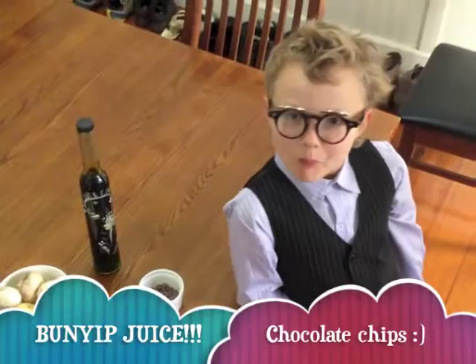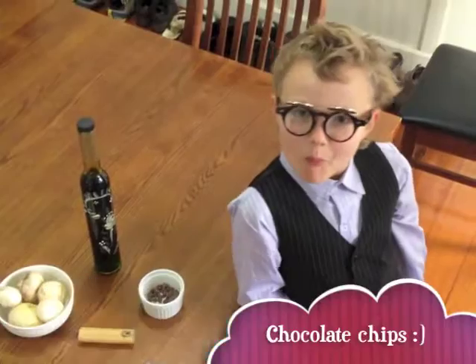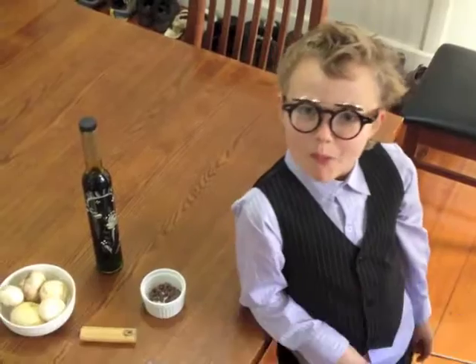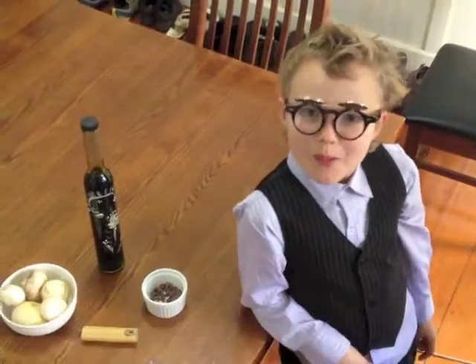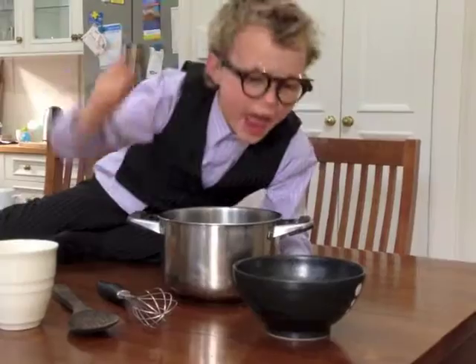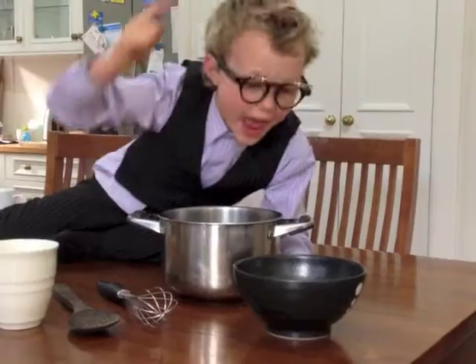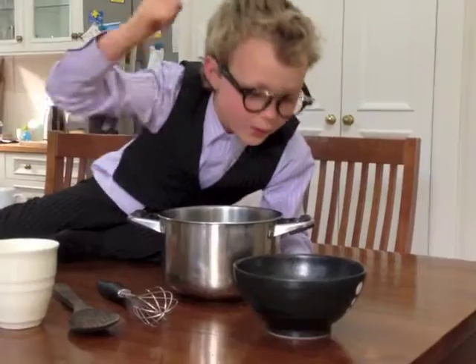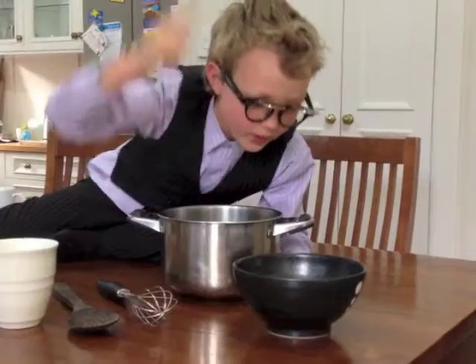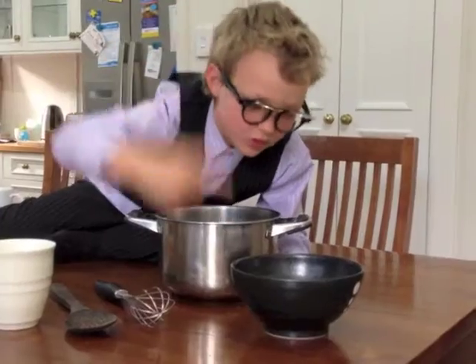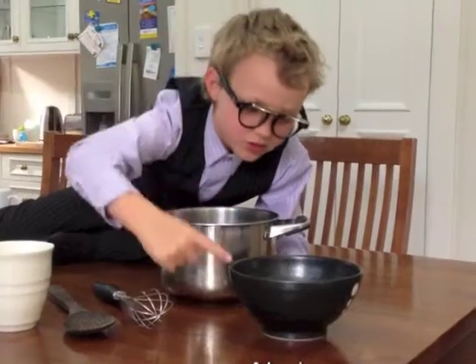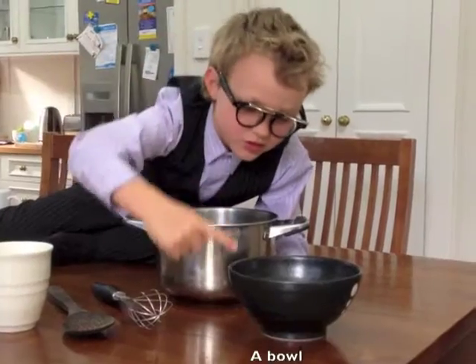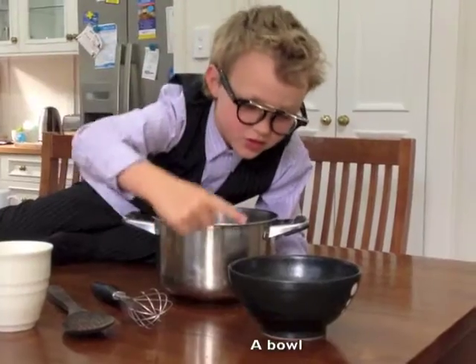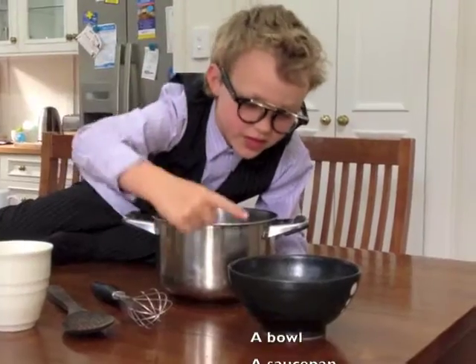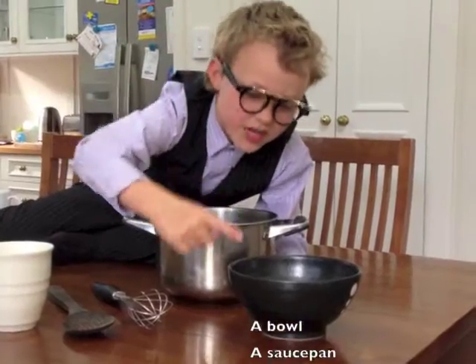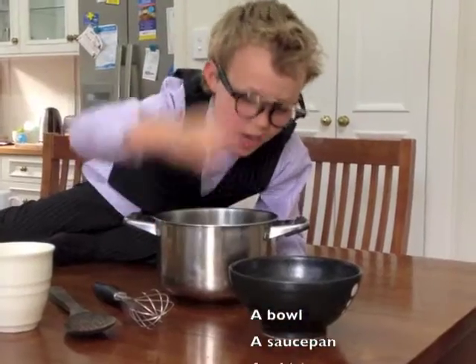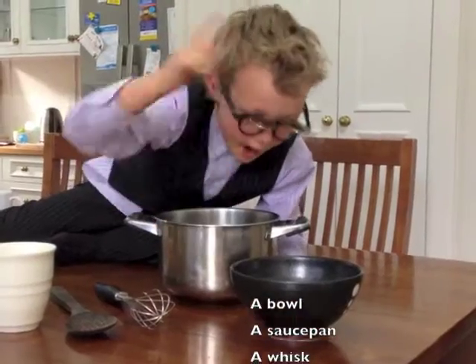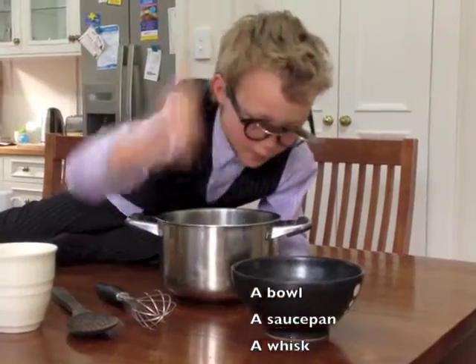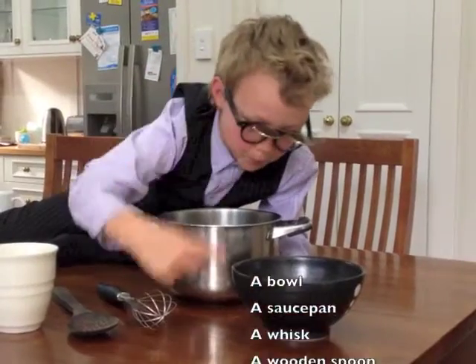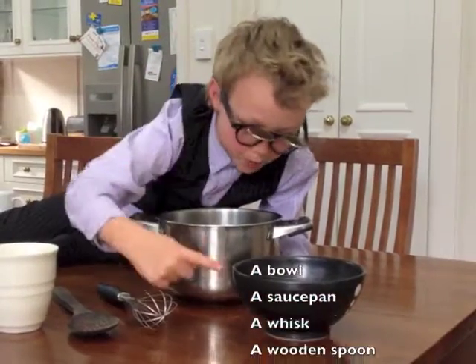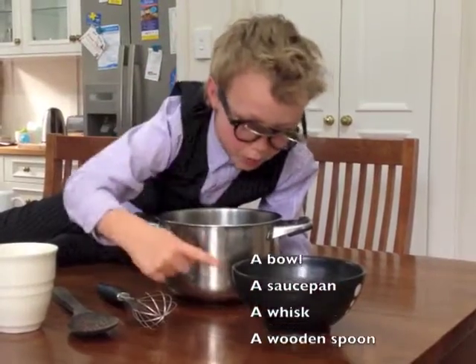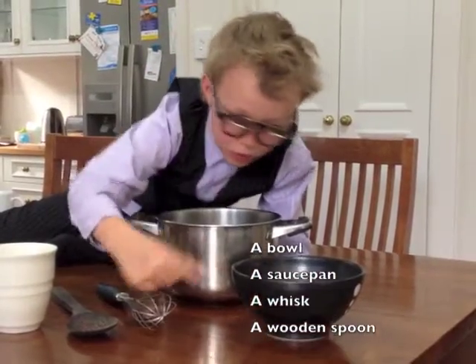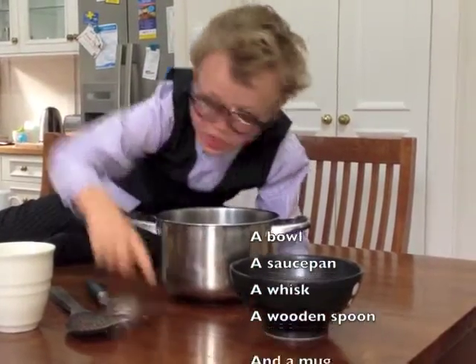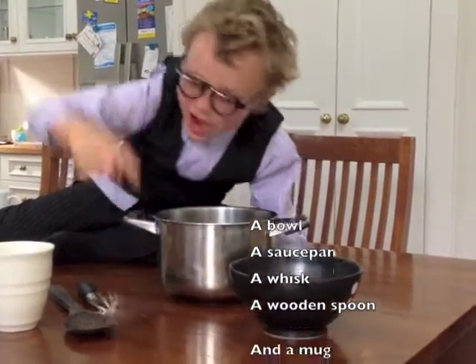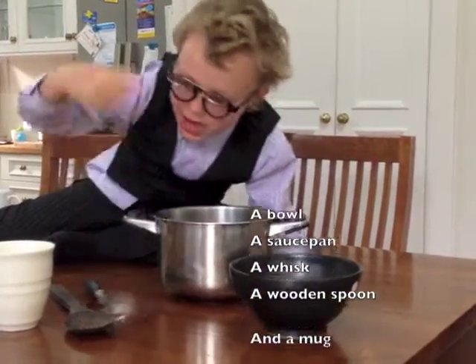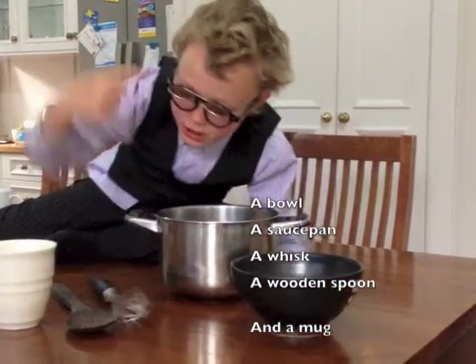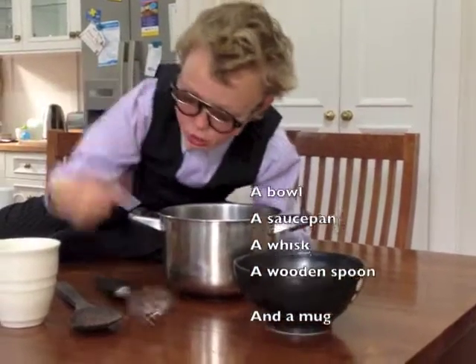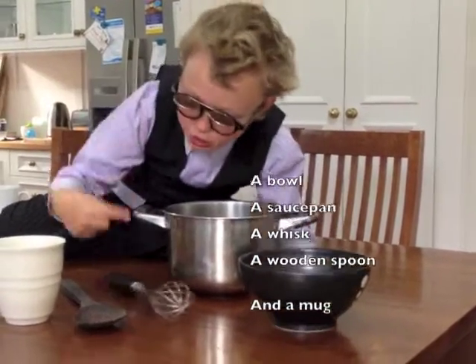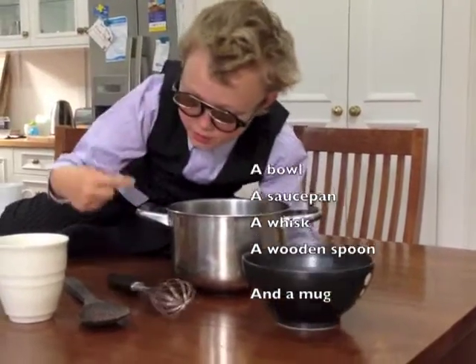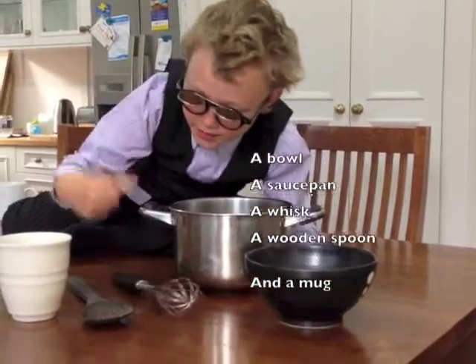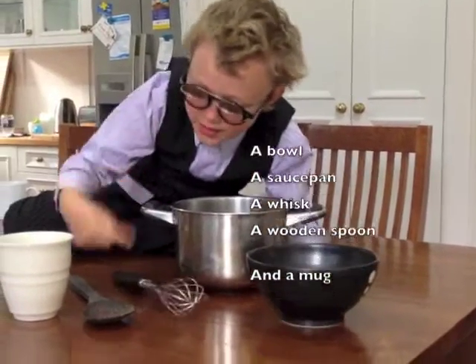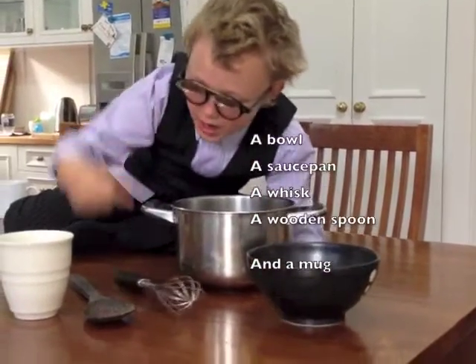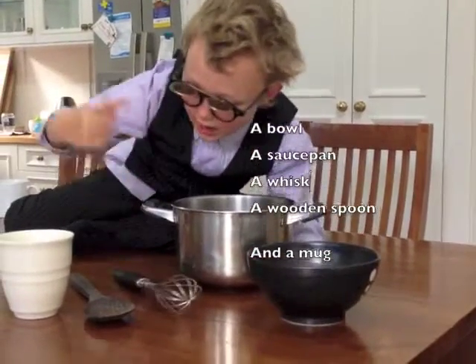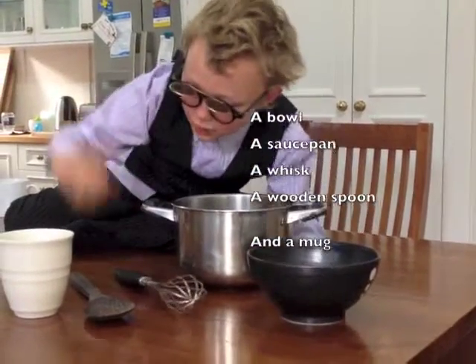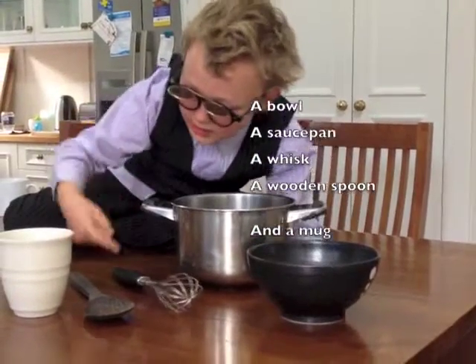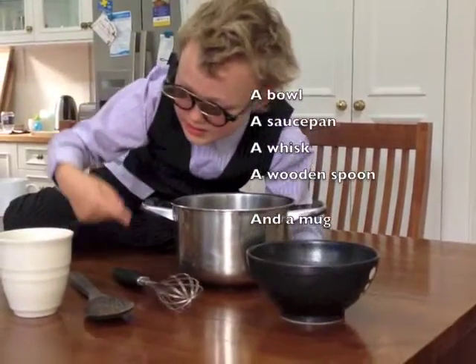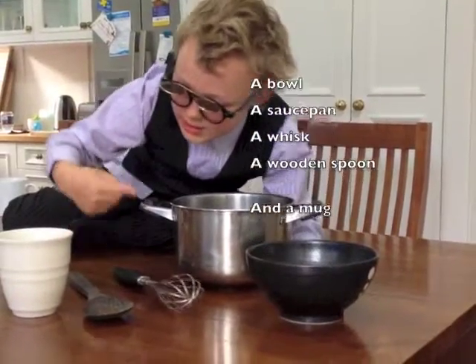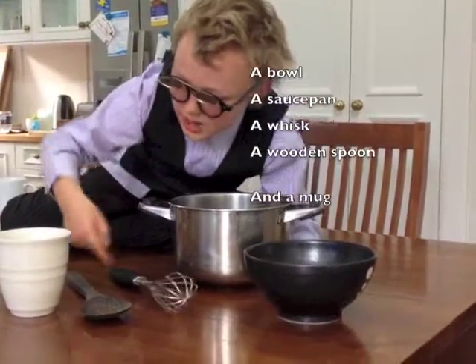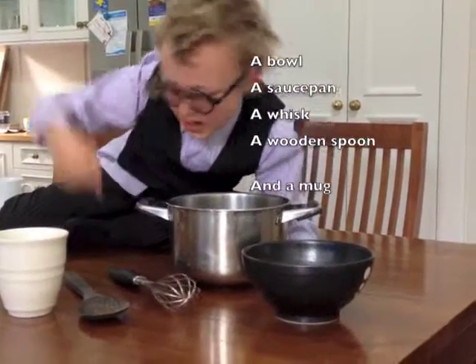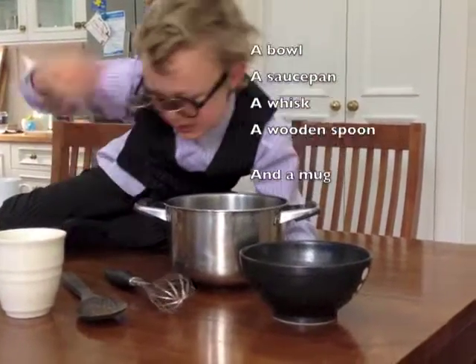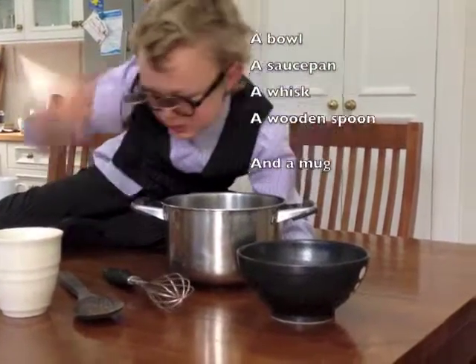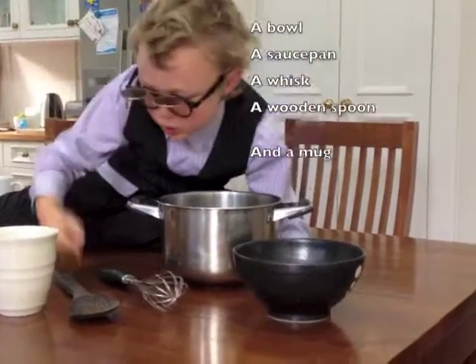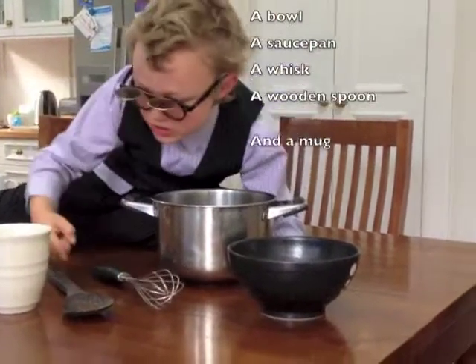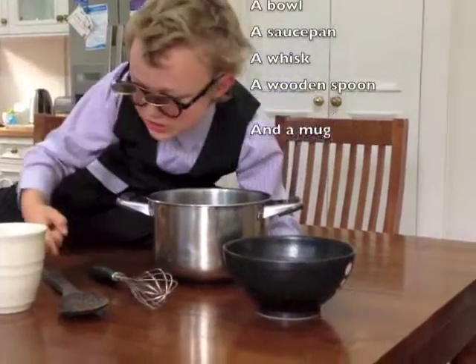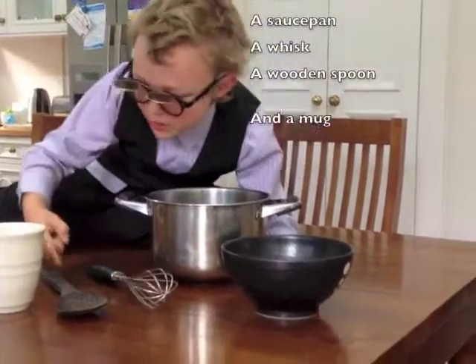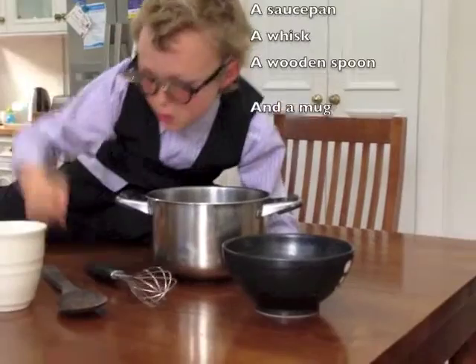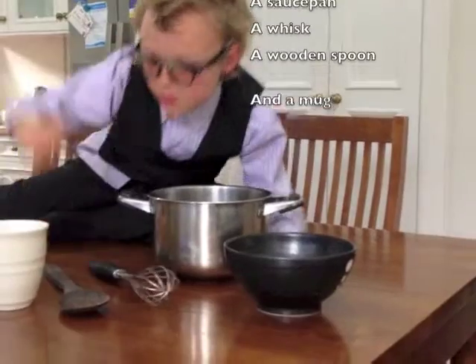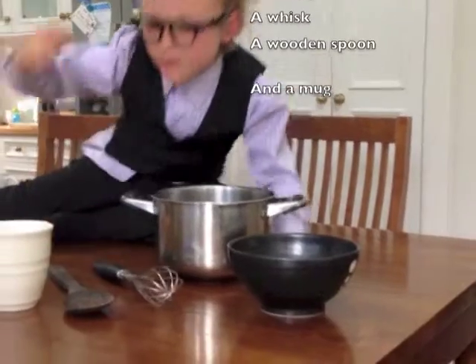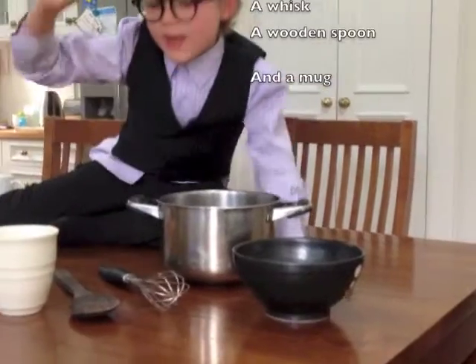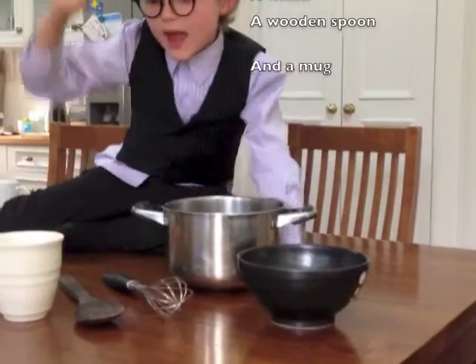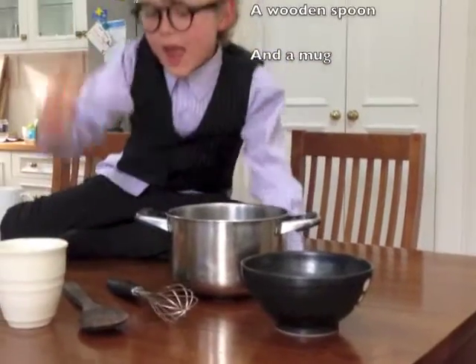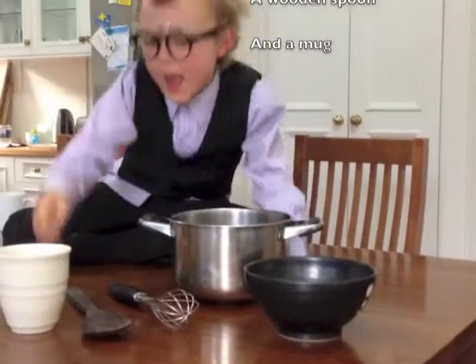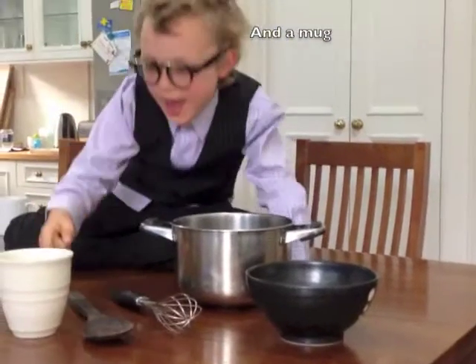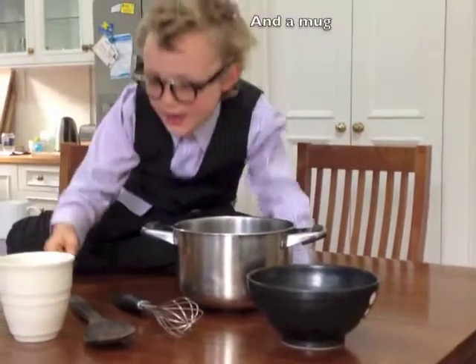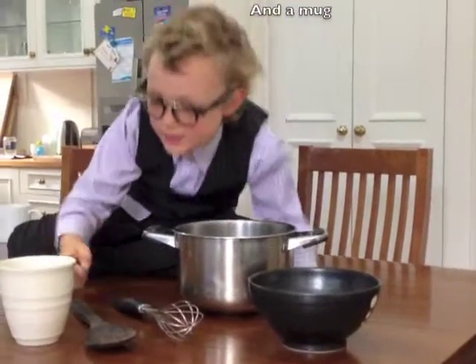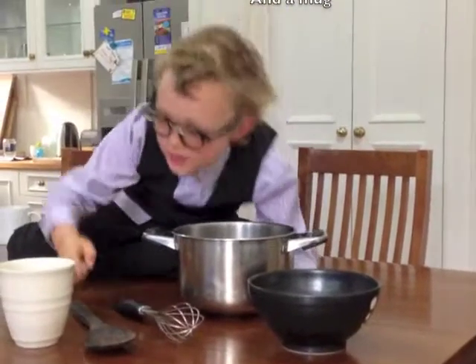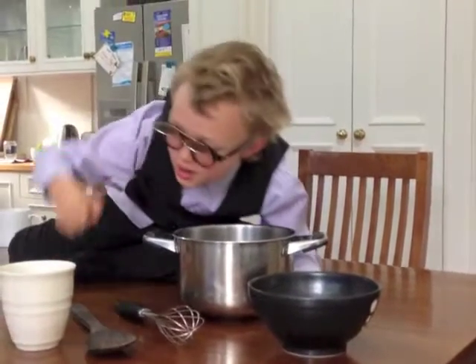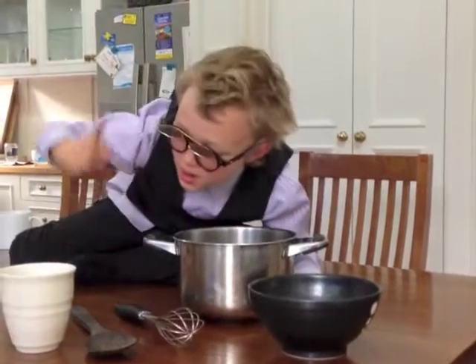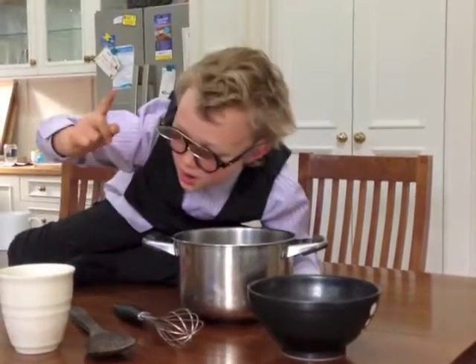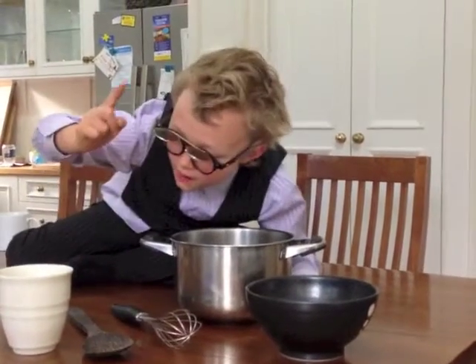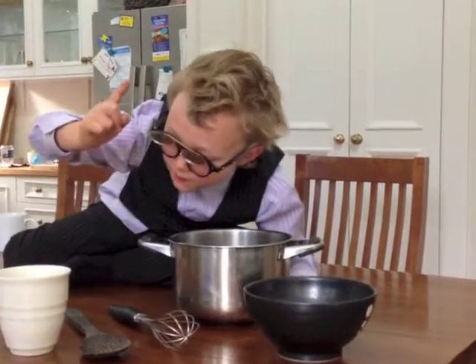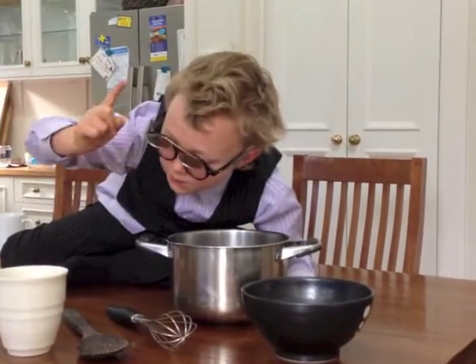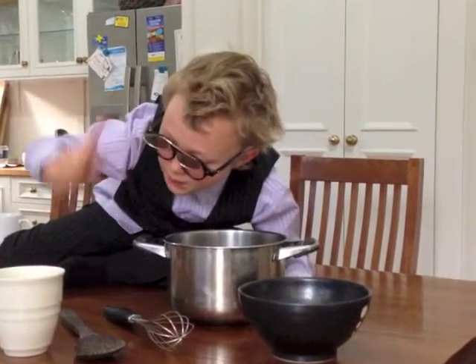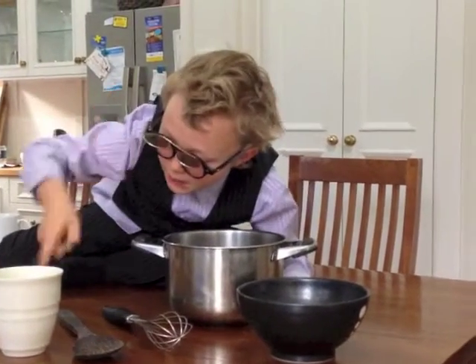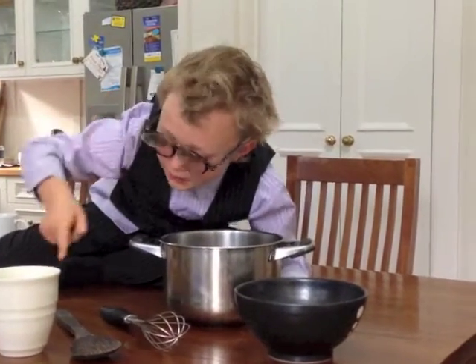And we will also need a bowl, a saucepan, a whisk, a wooden spoon, and a mug.